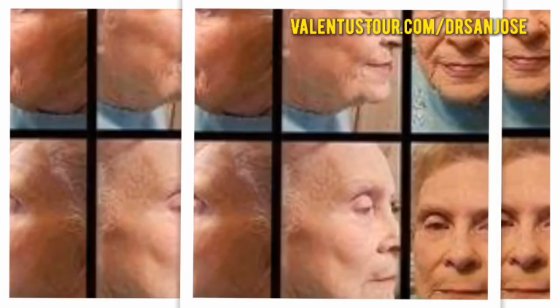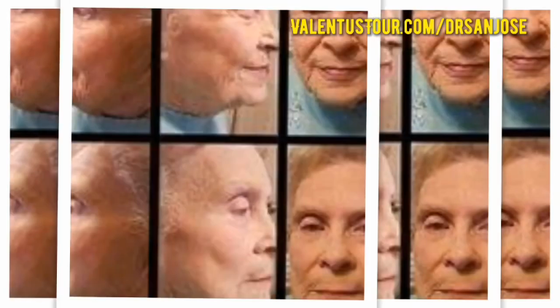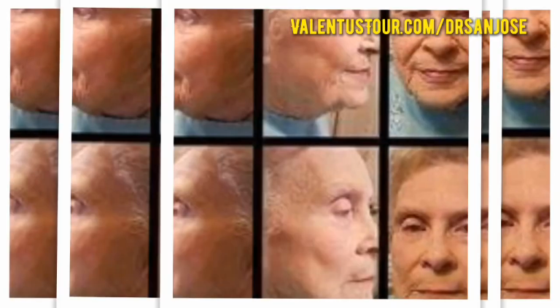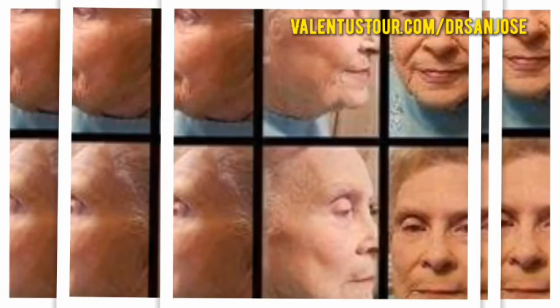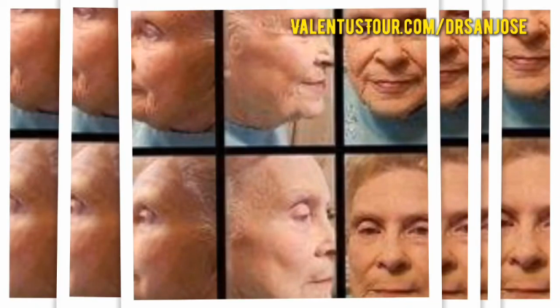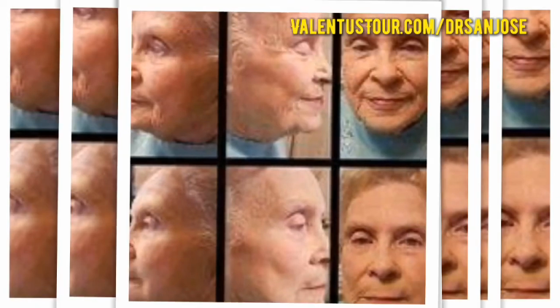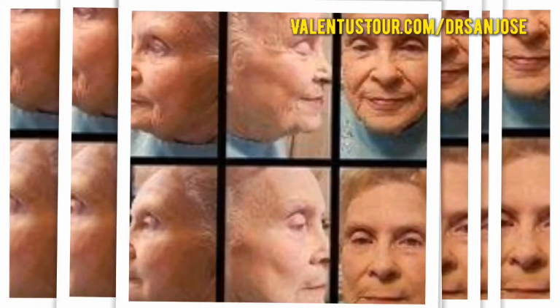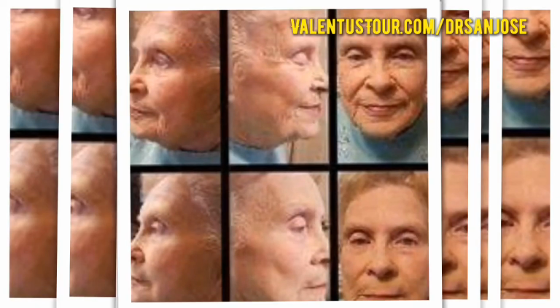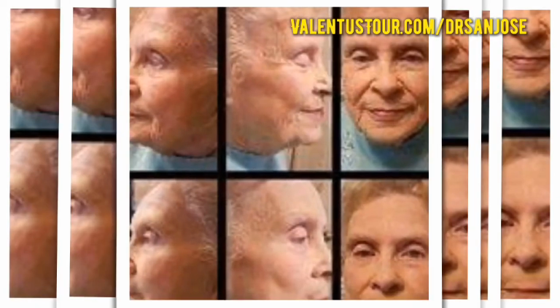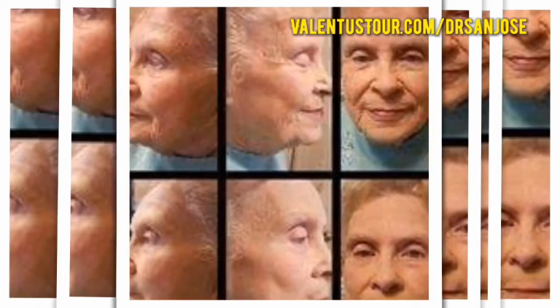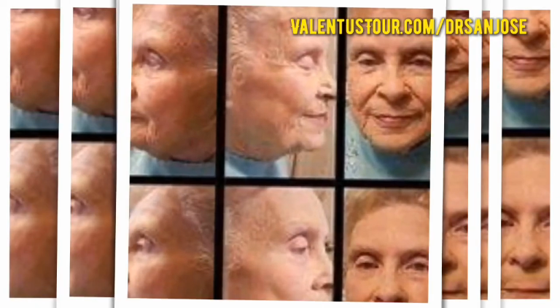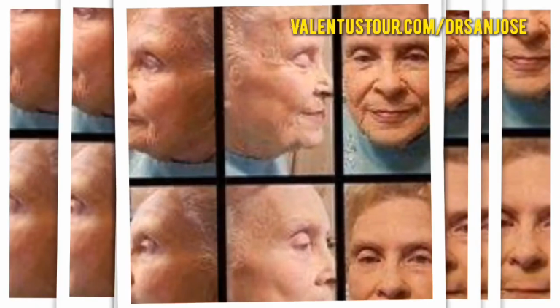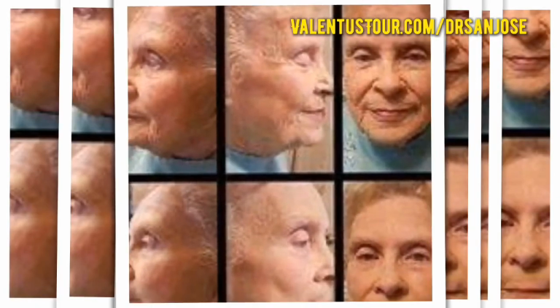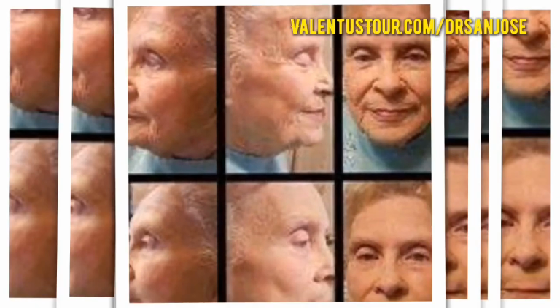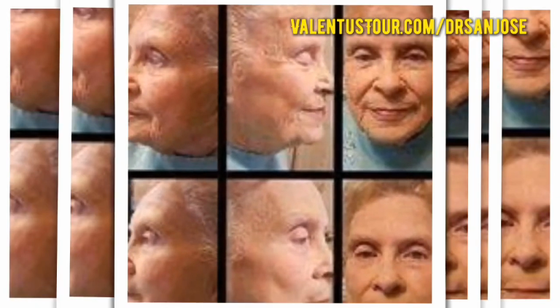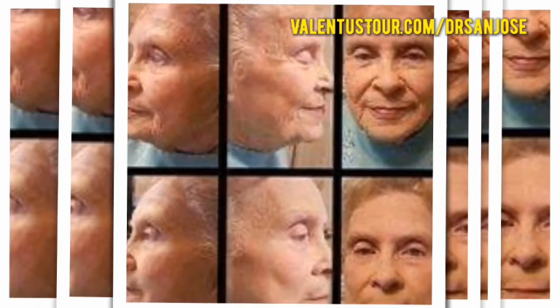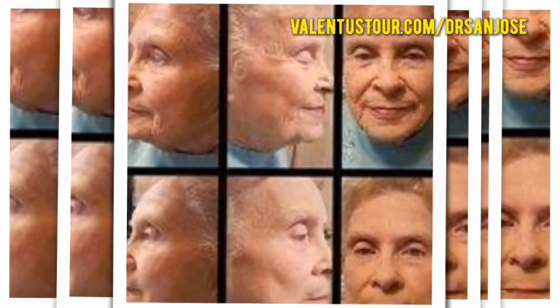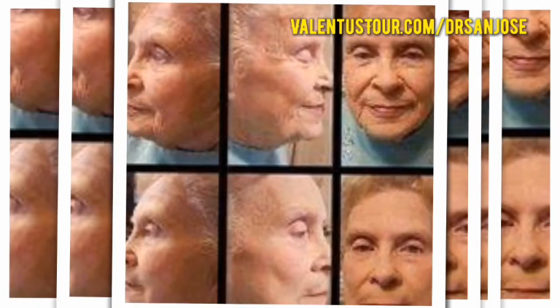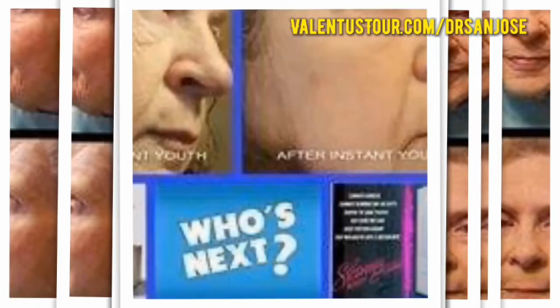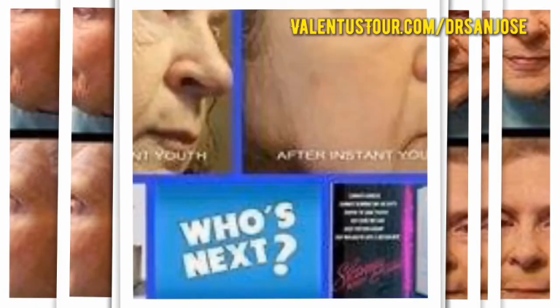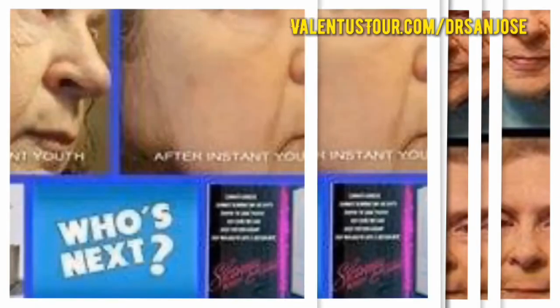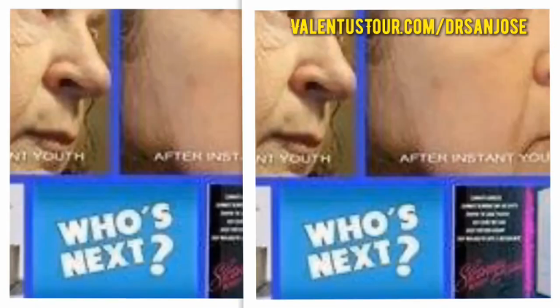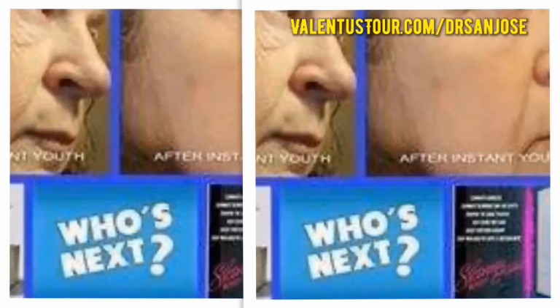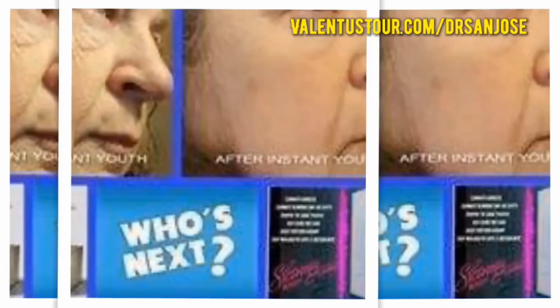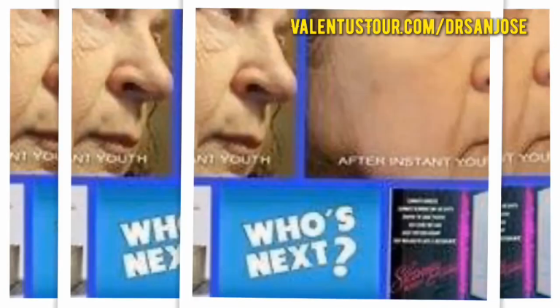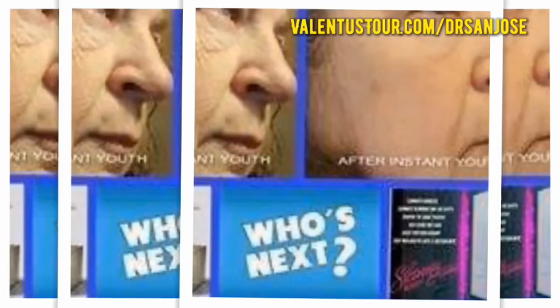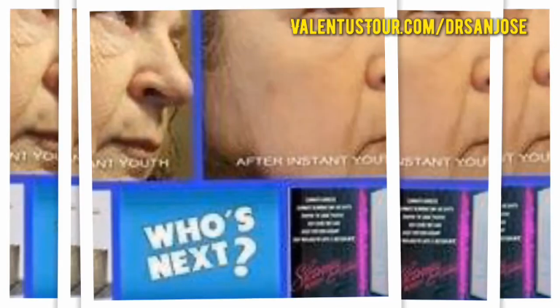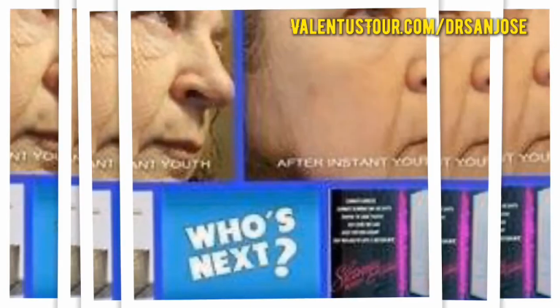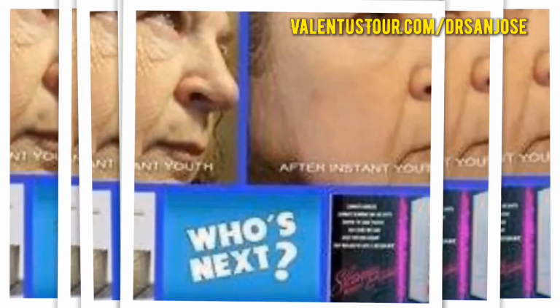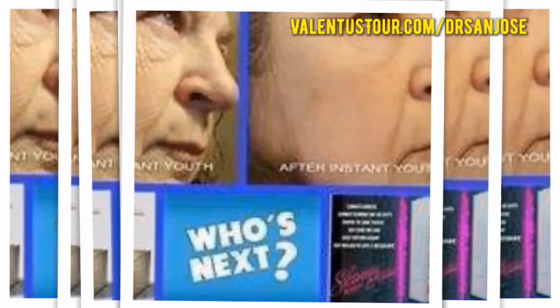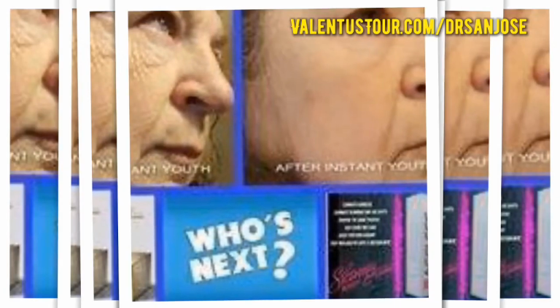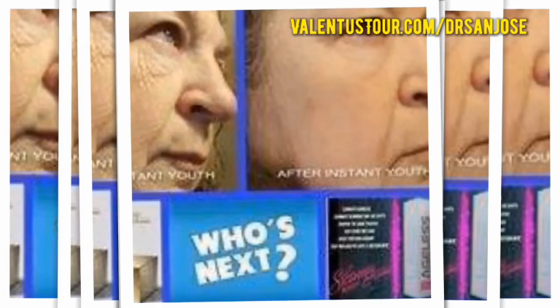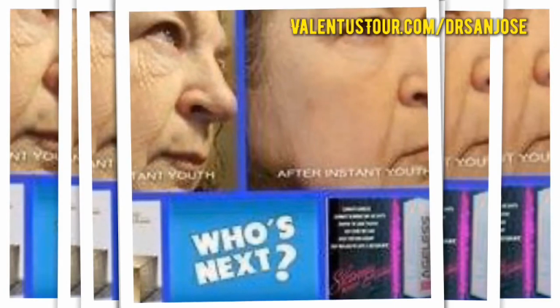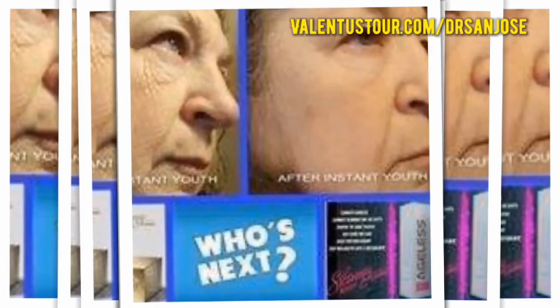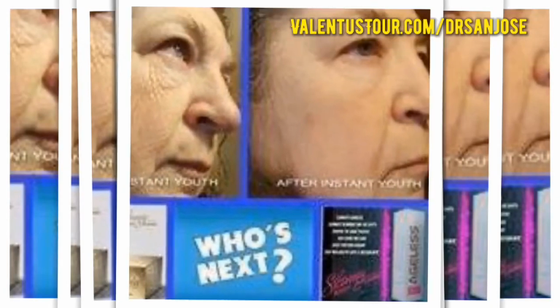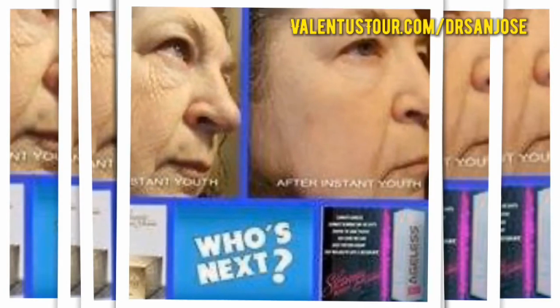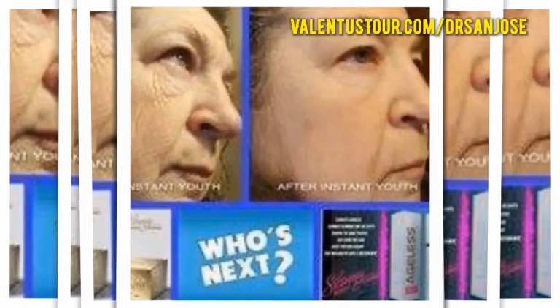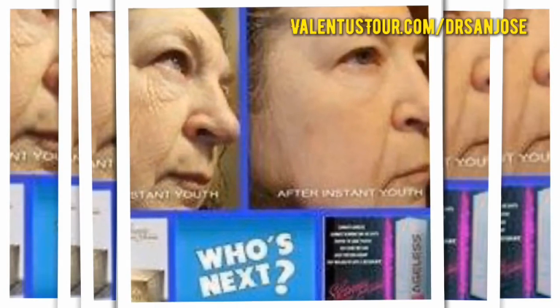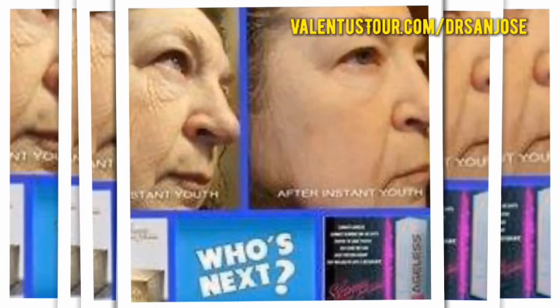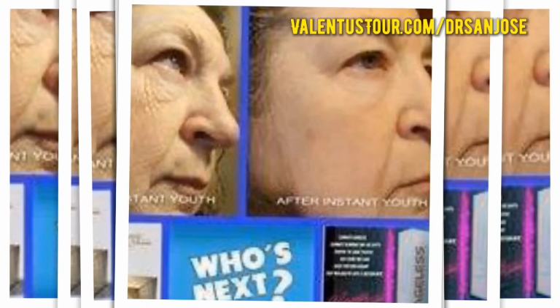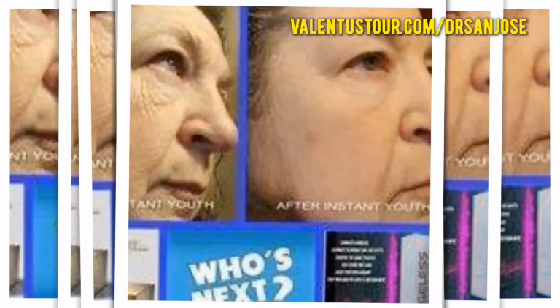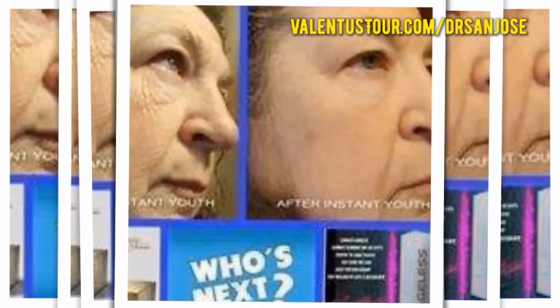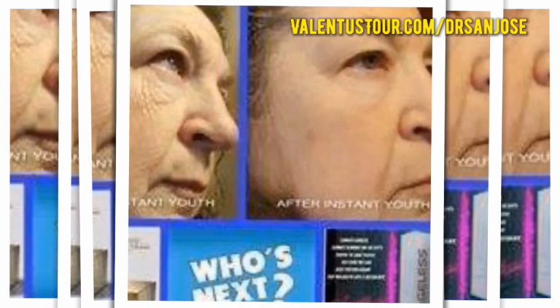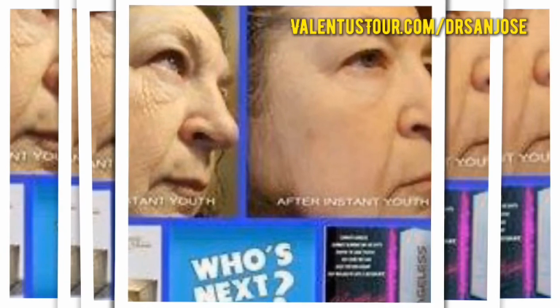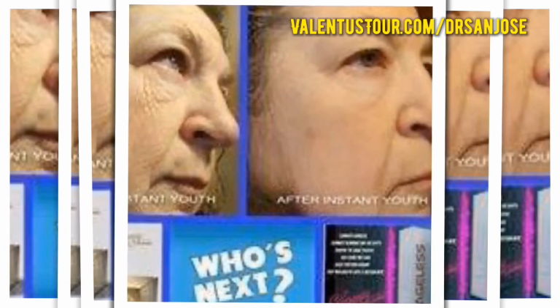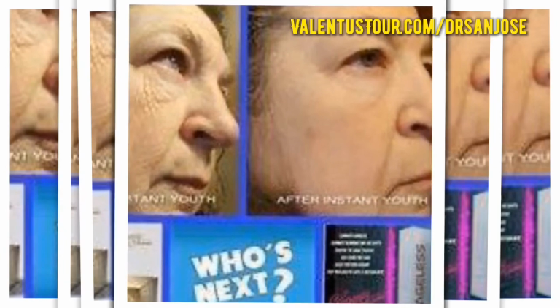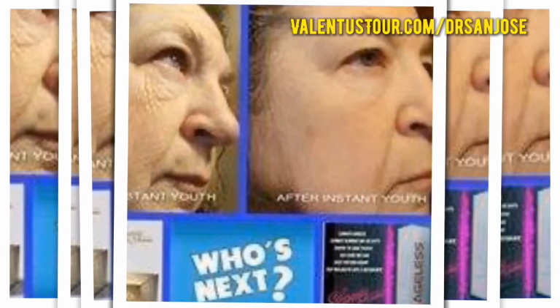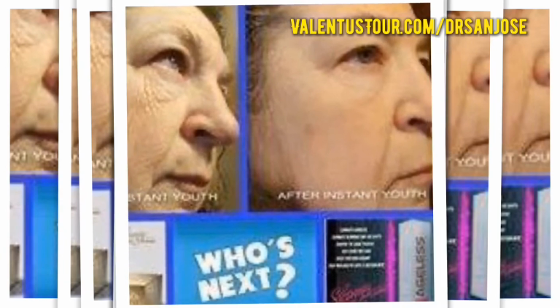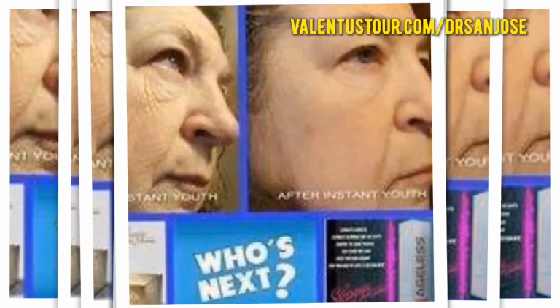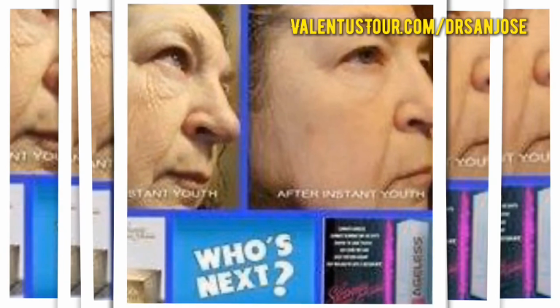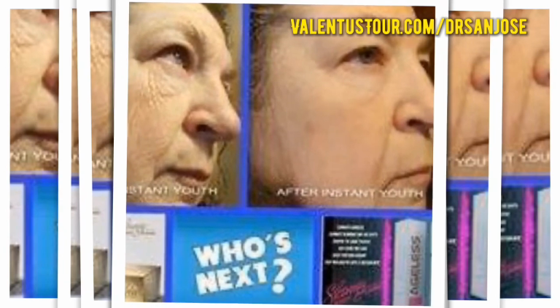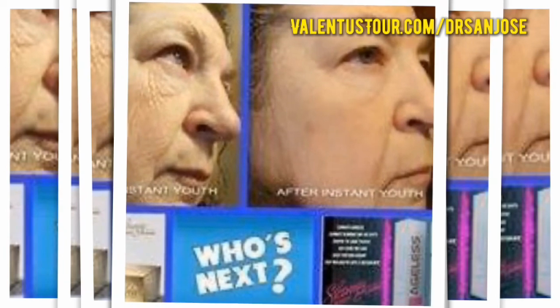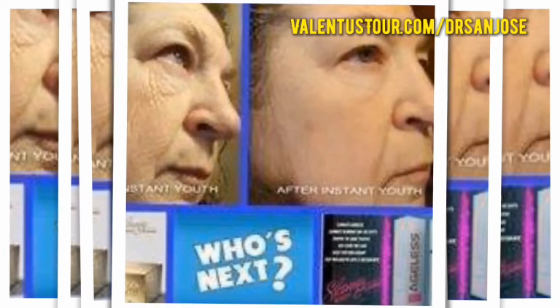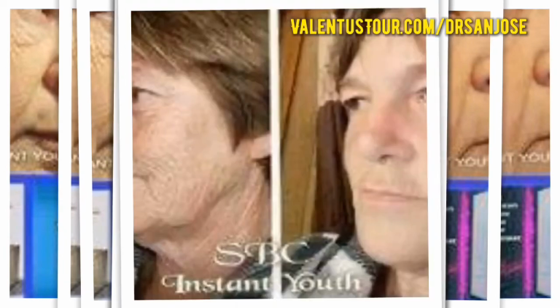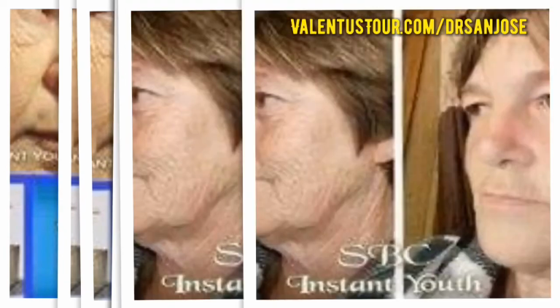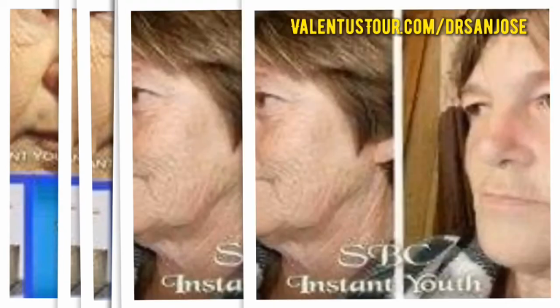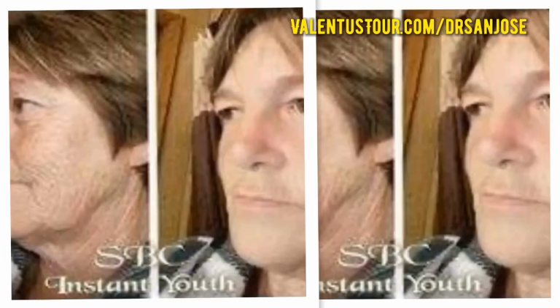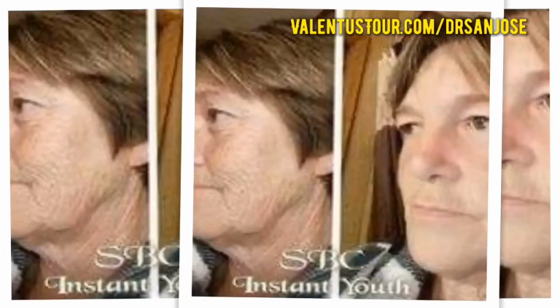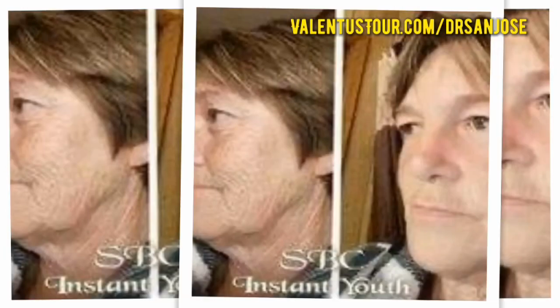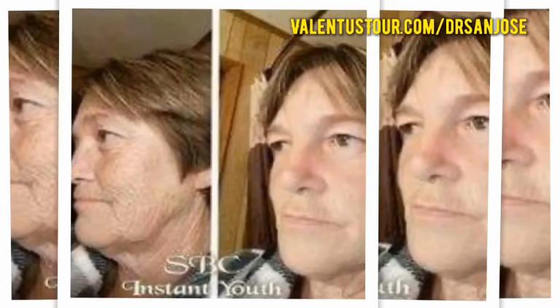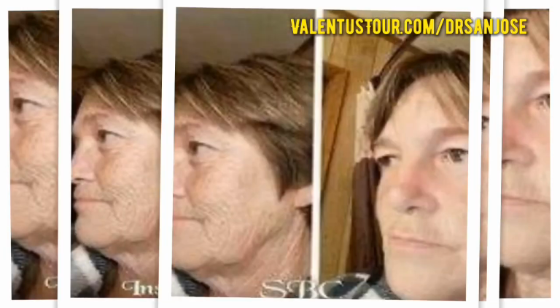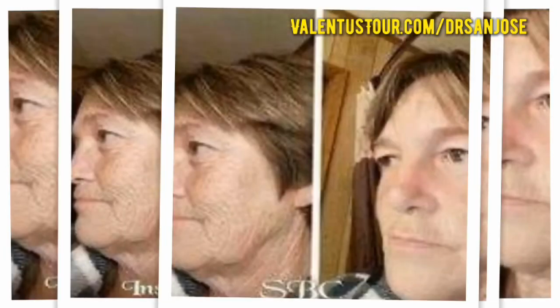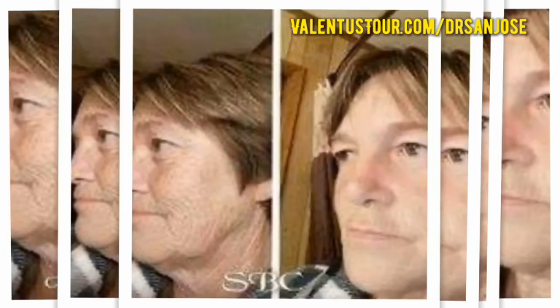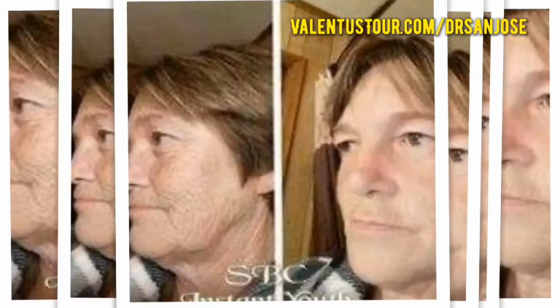If you want to look better and feel better about yourself, order Ageless today and improve the quality of your skin. This is Dr. San Jose, and thanks again for watching this video.